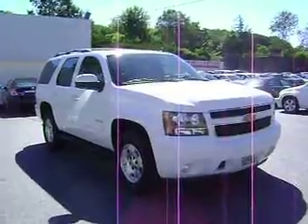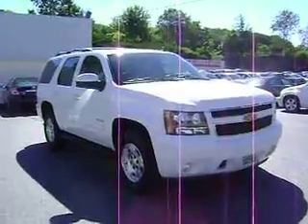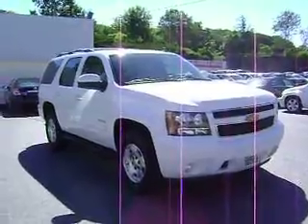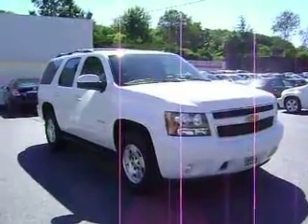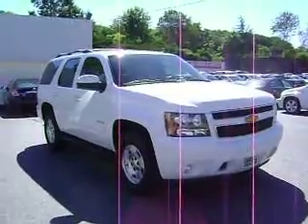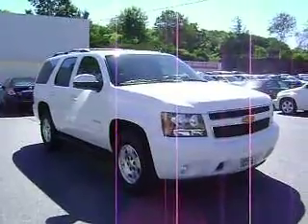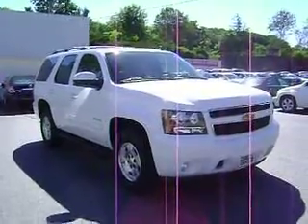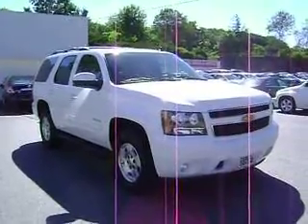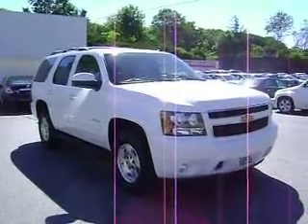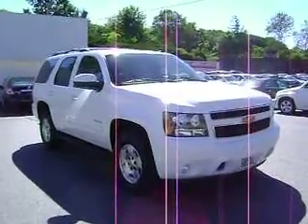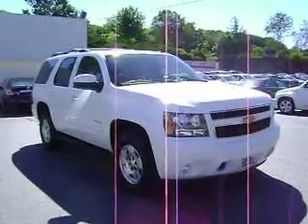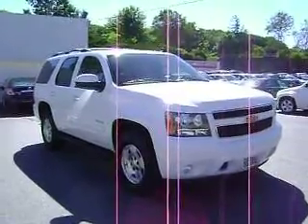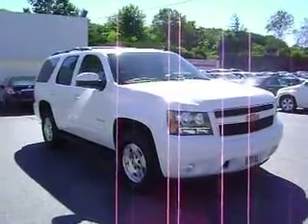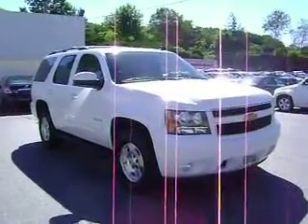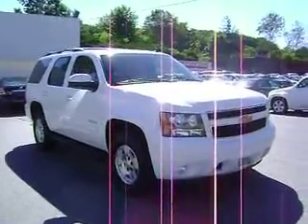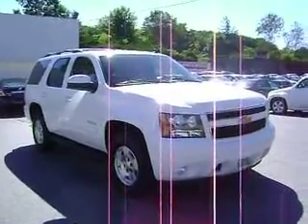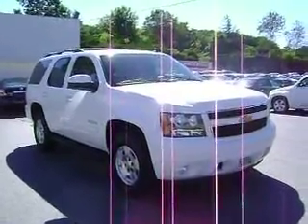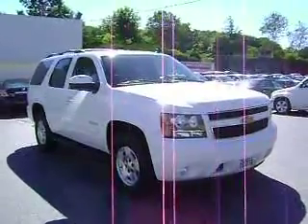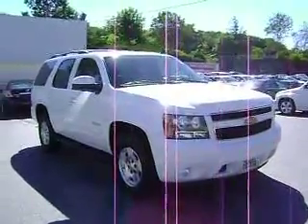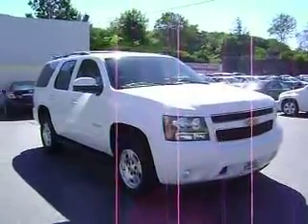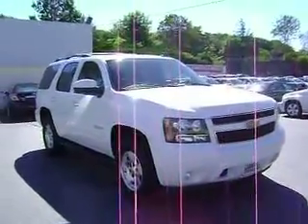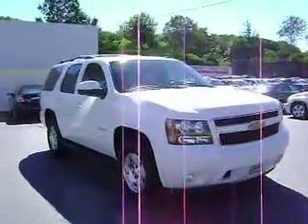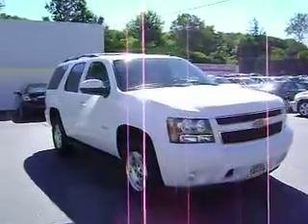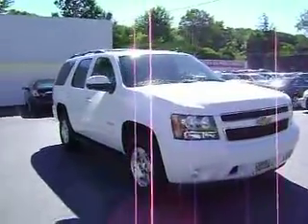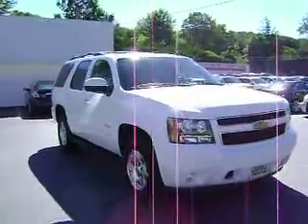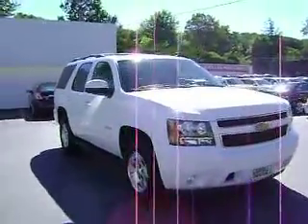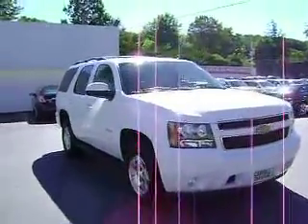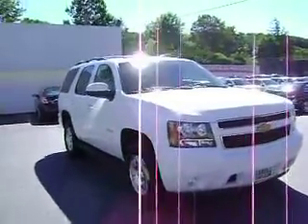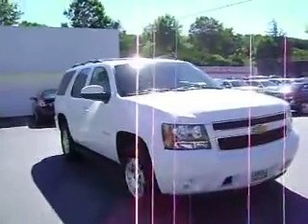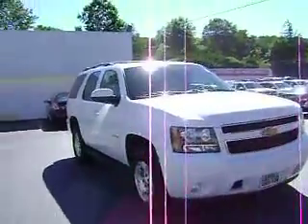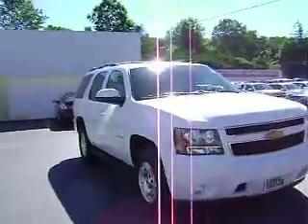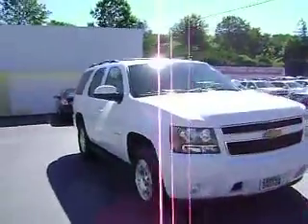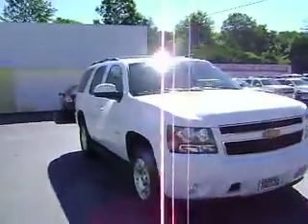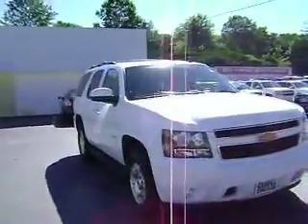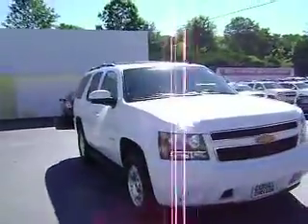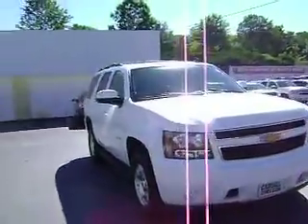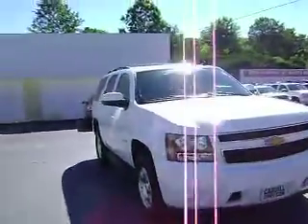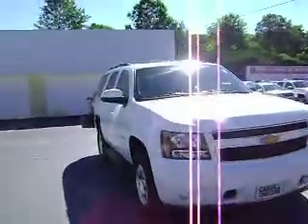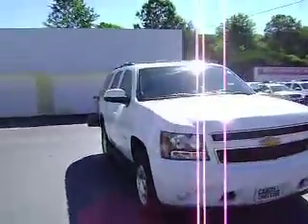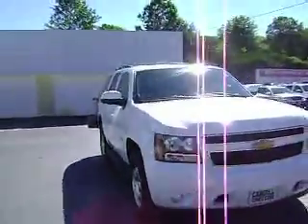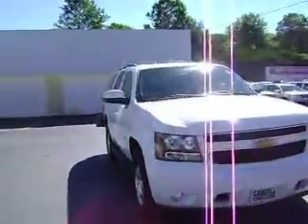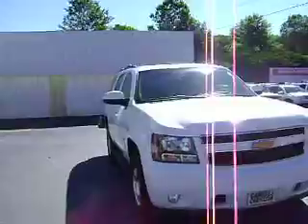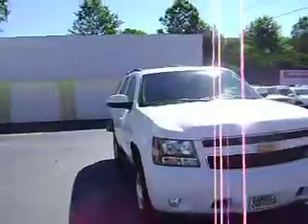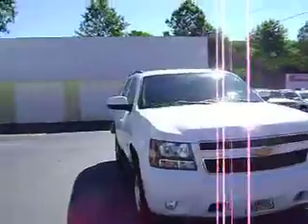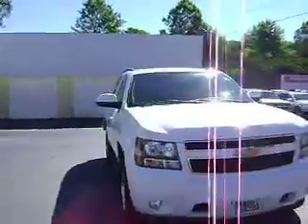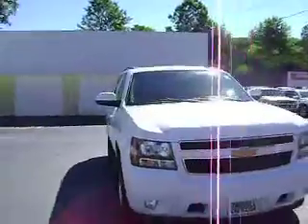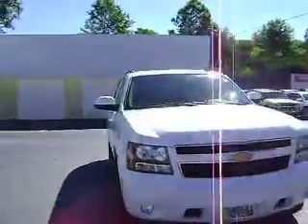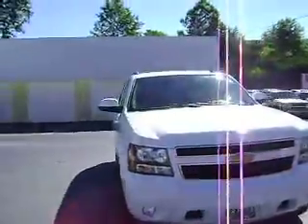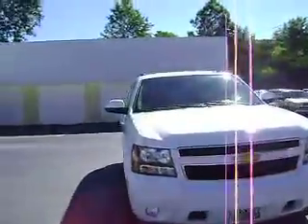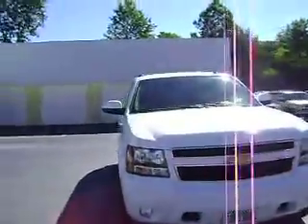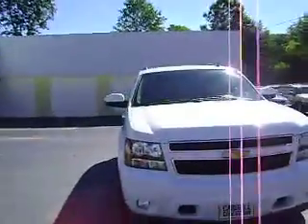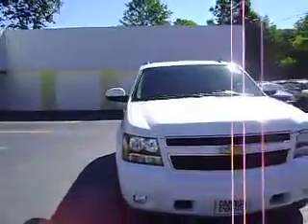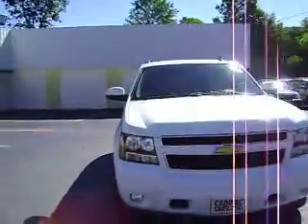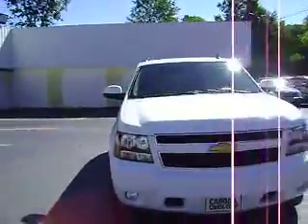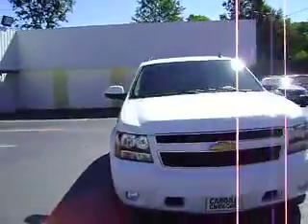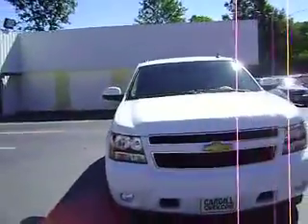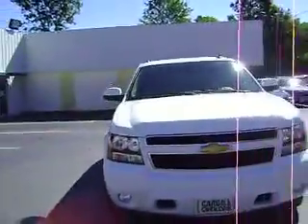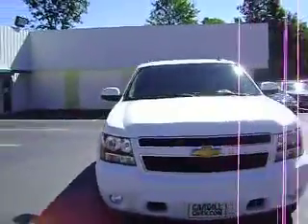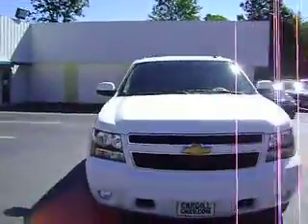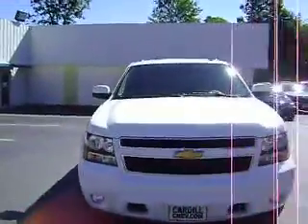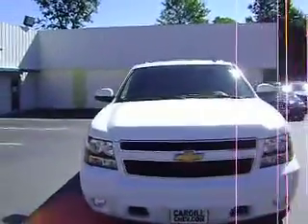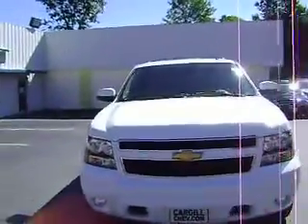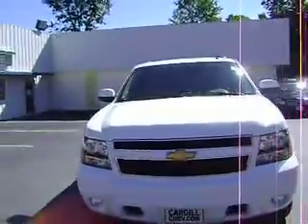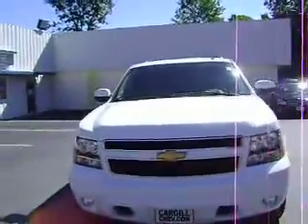Hey Eric, Tom Markley here with Cargill Chevrolet. This is the Tahoe that you had inquired about. Just wanted to give you a quick walk around of it.